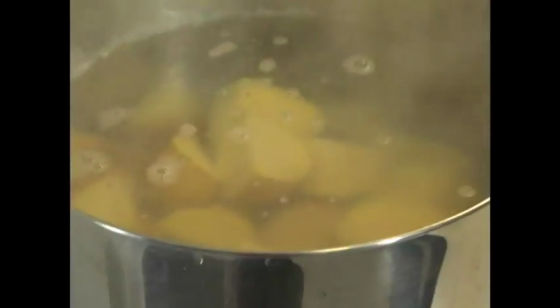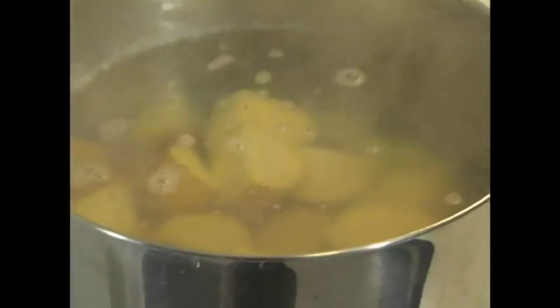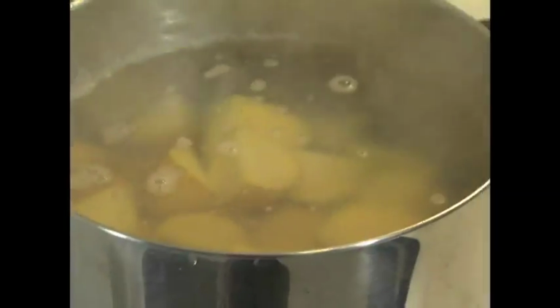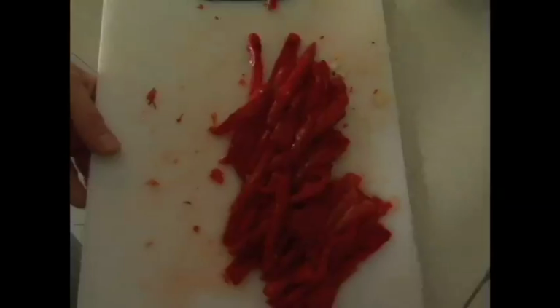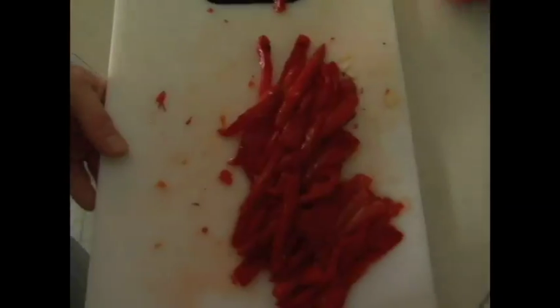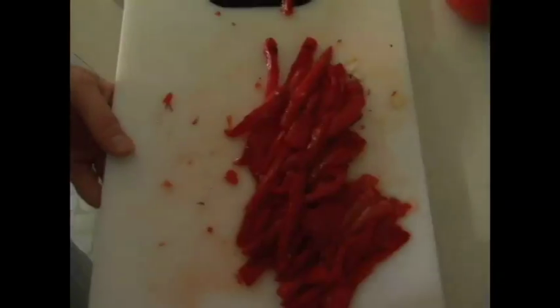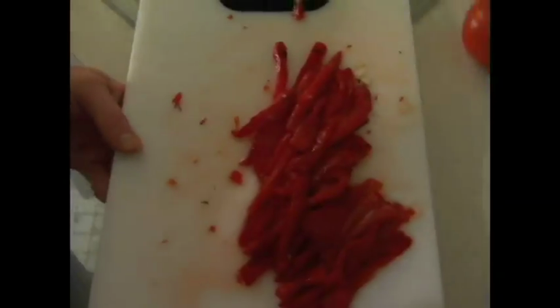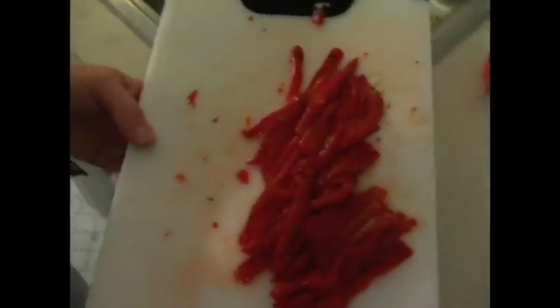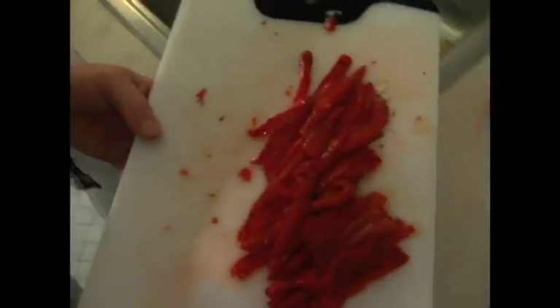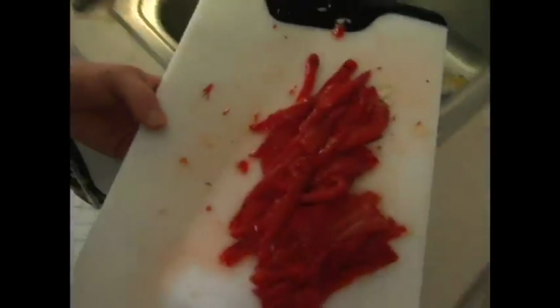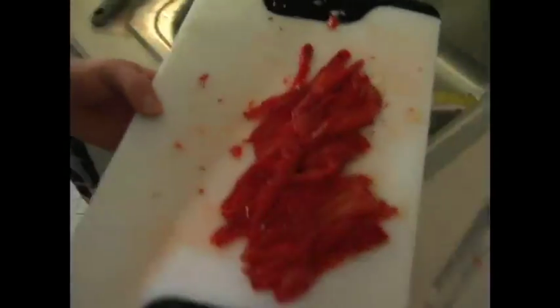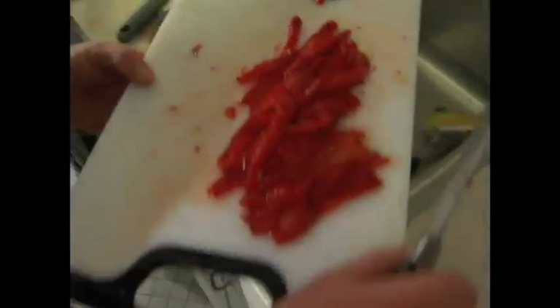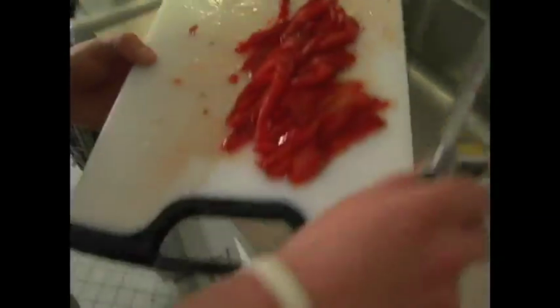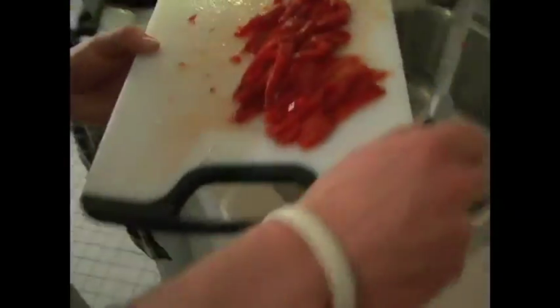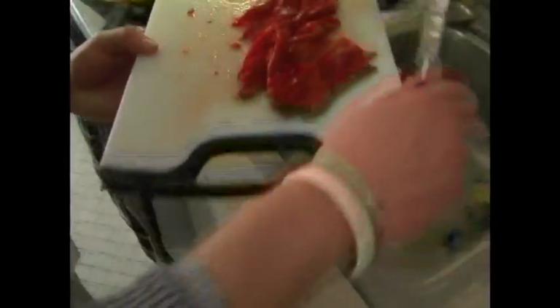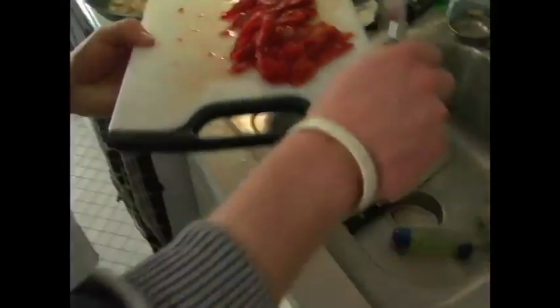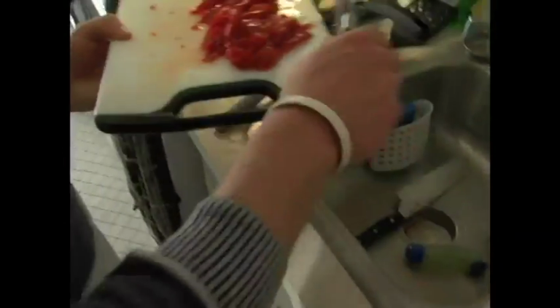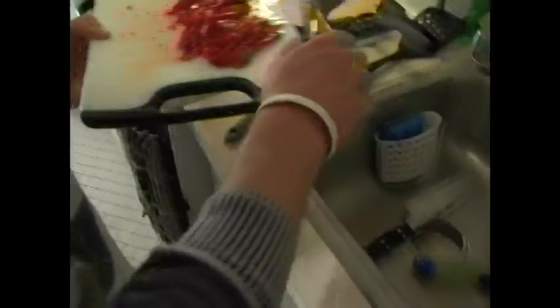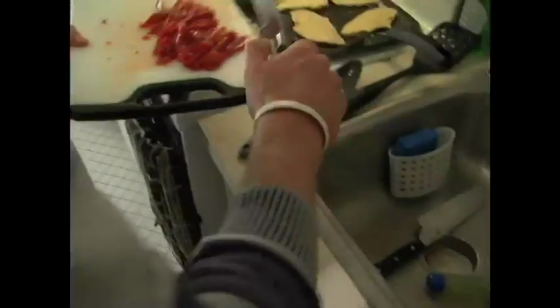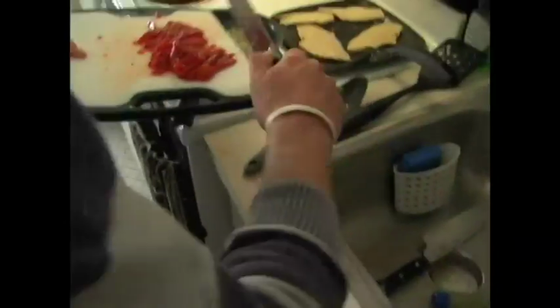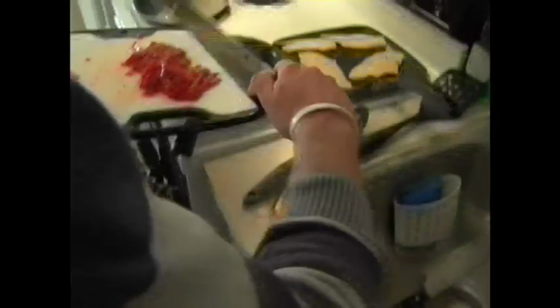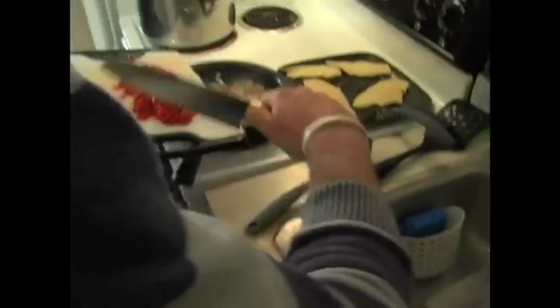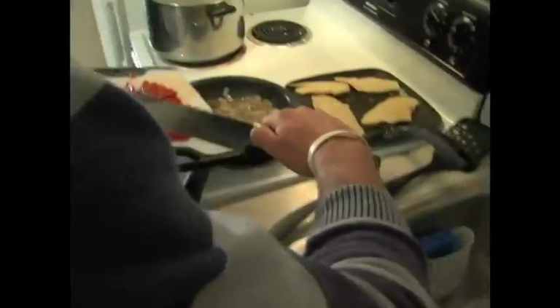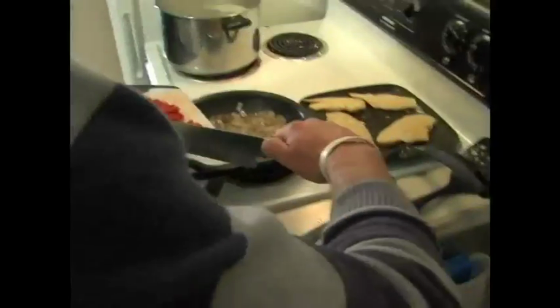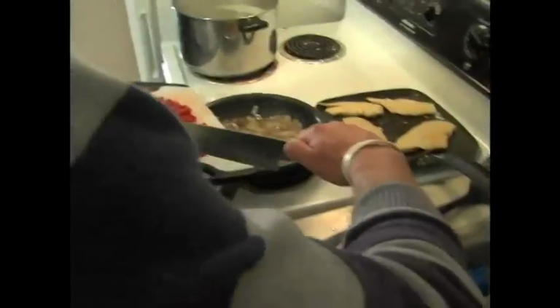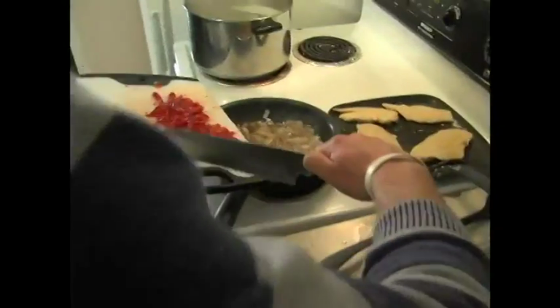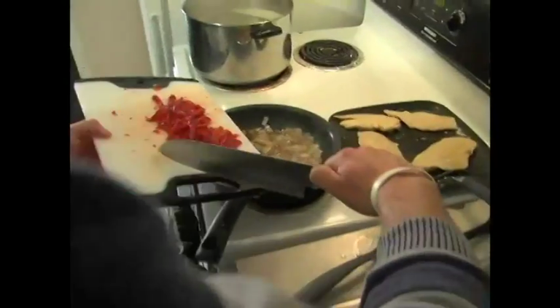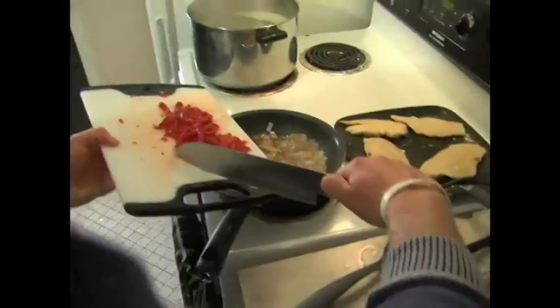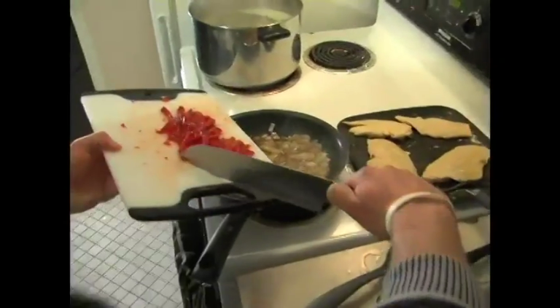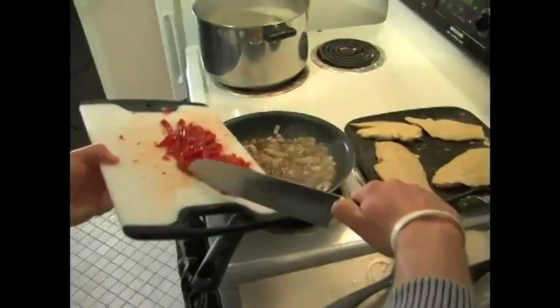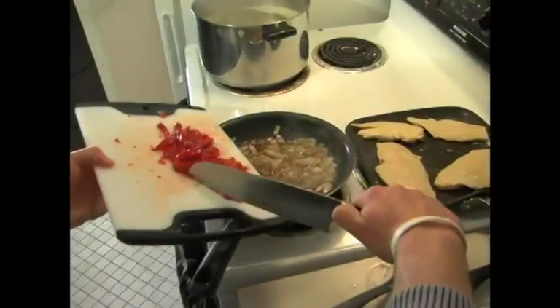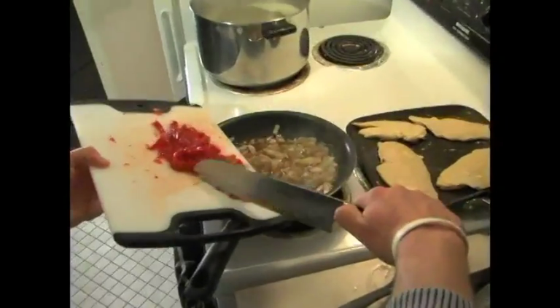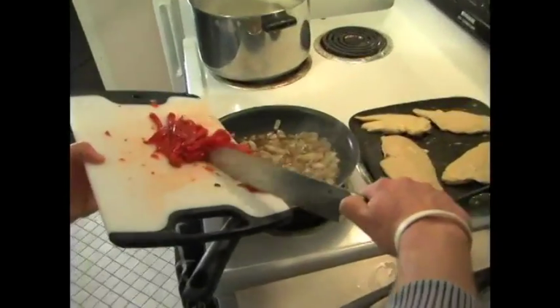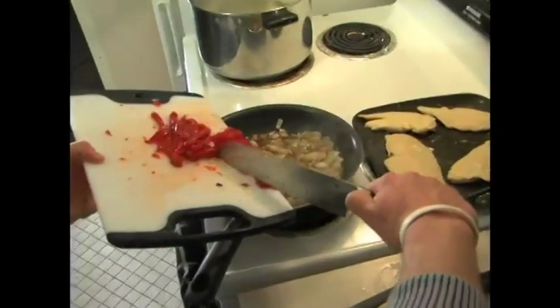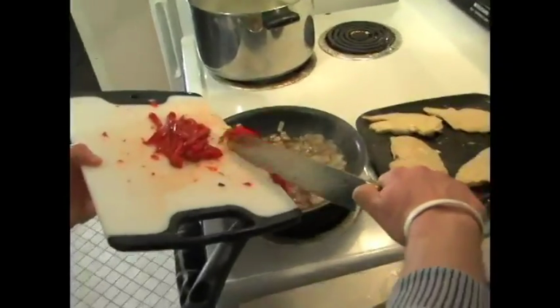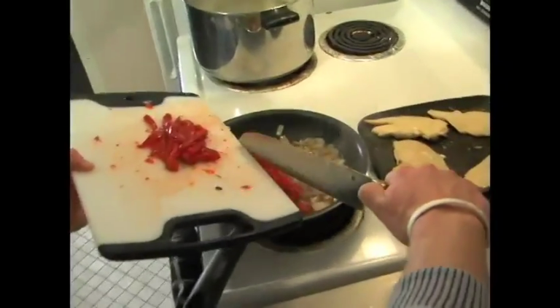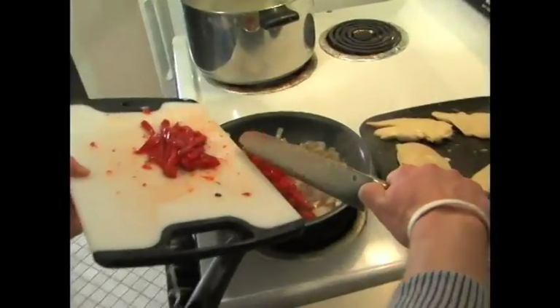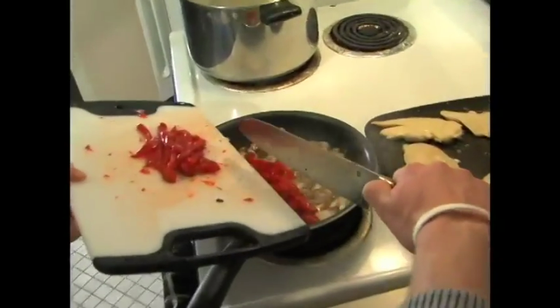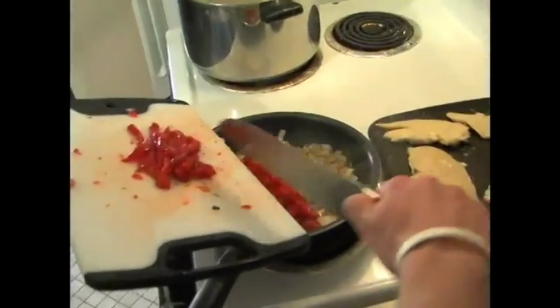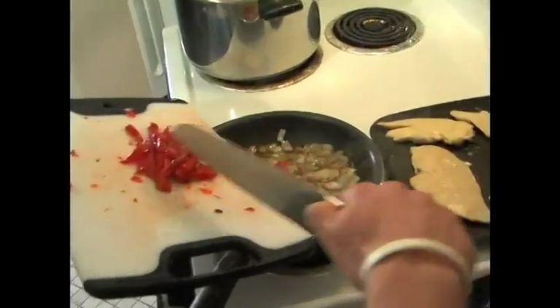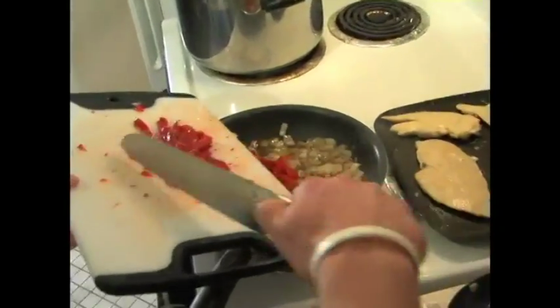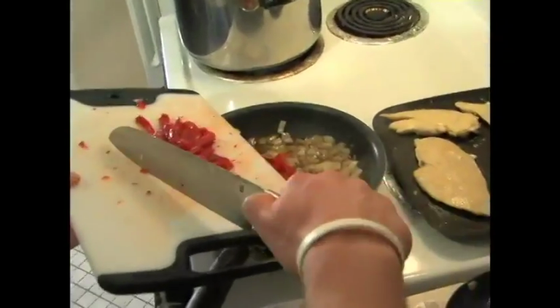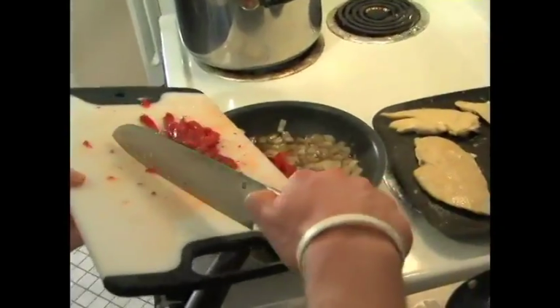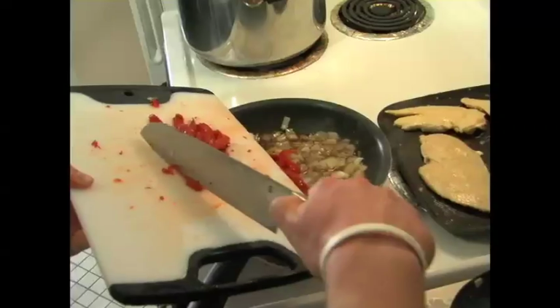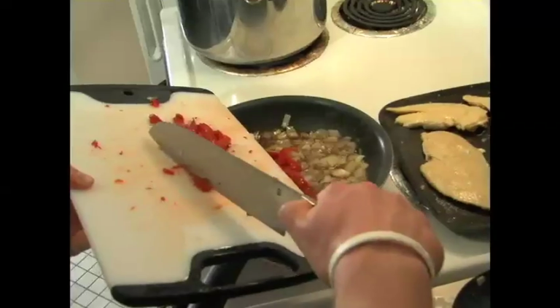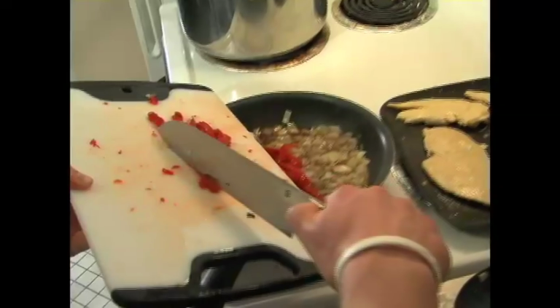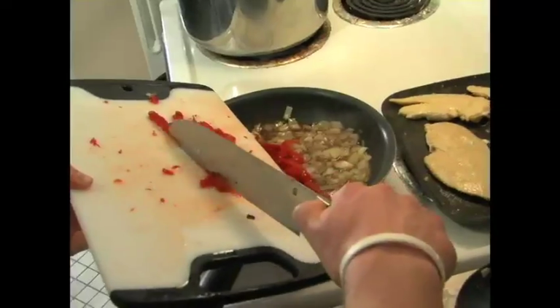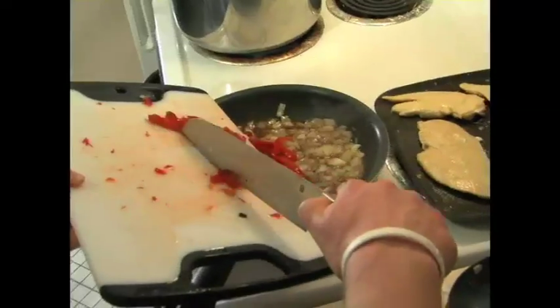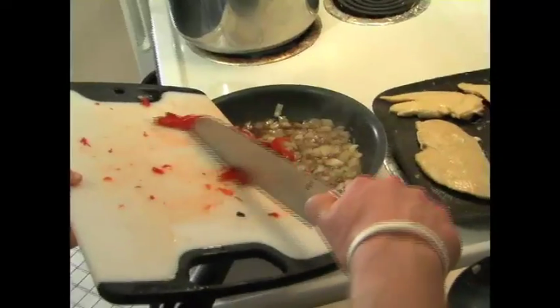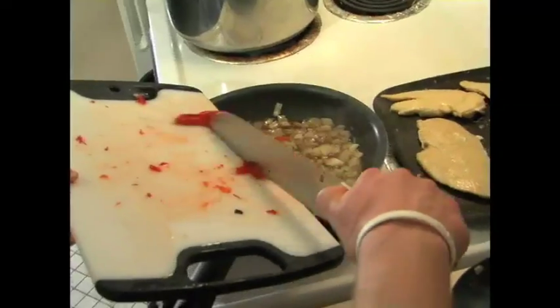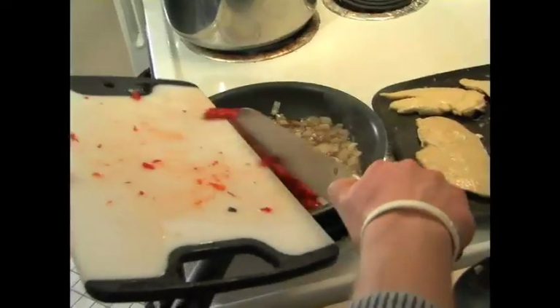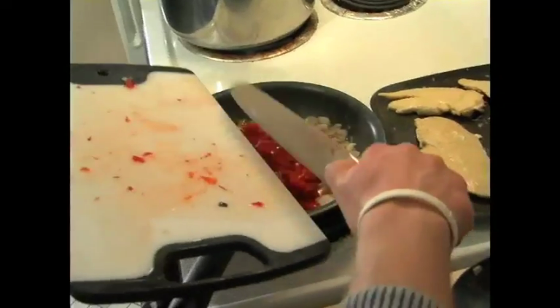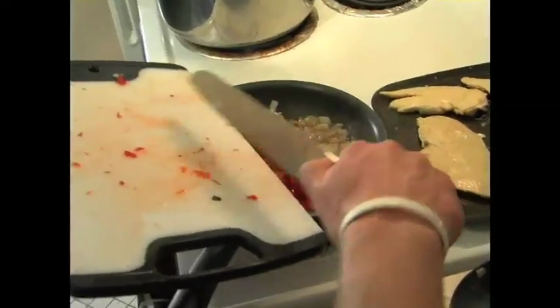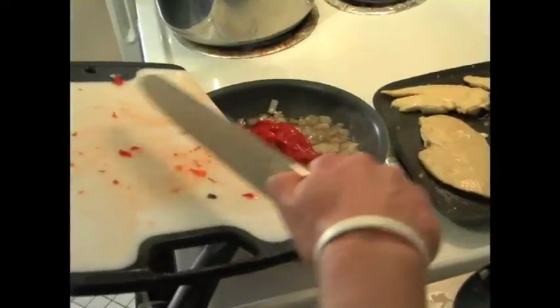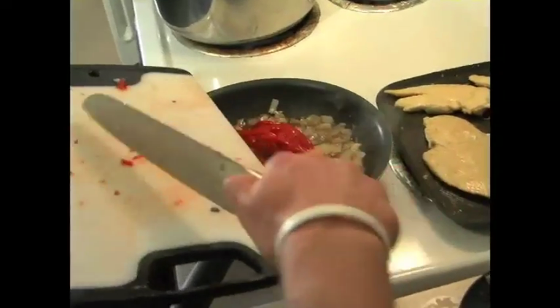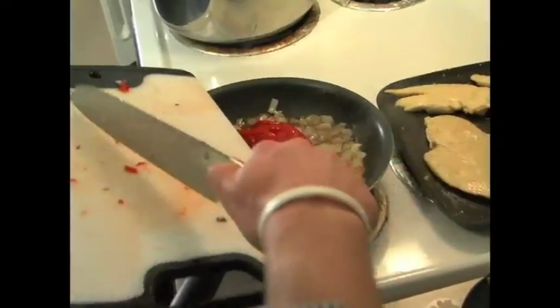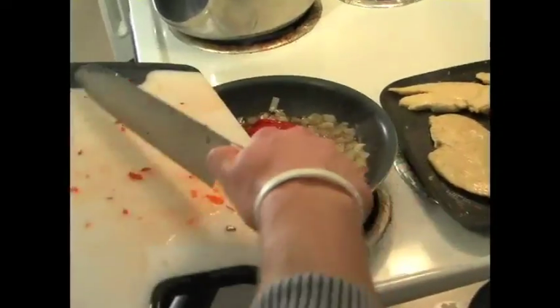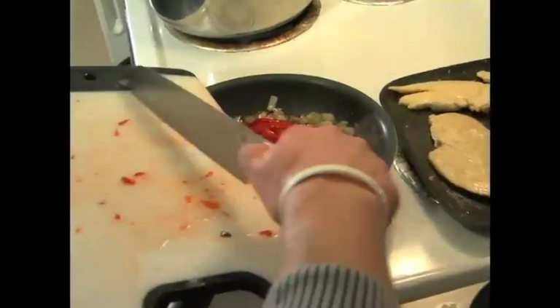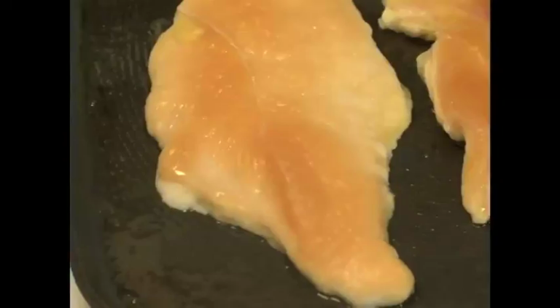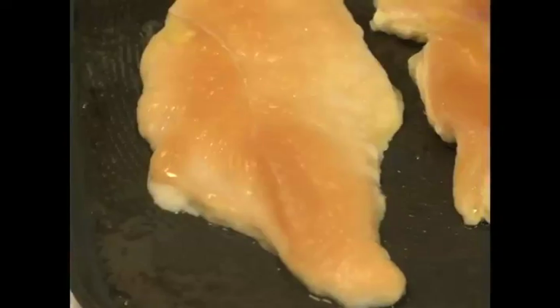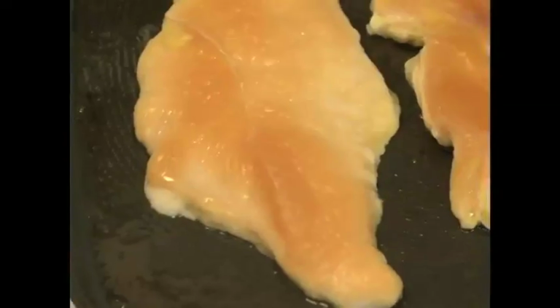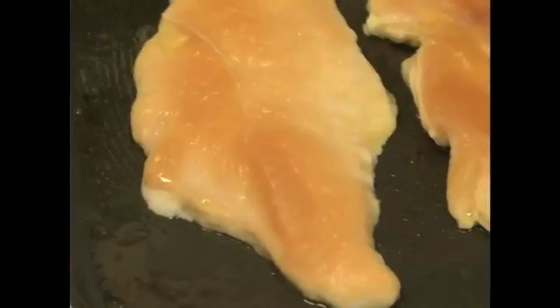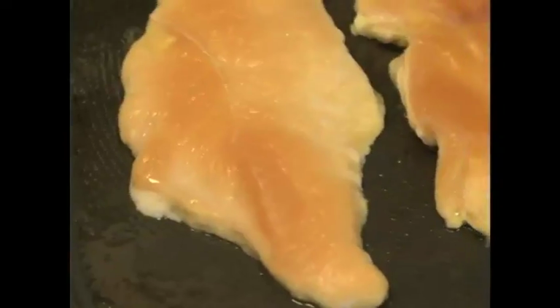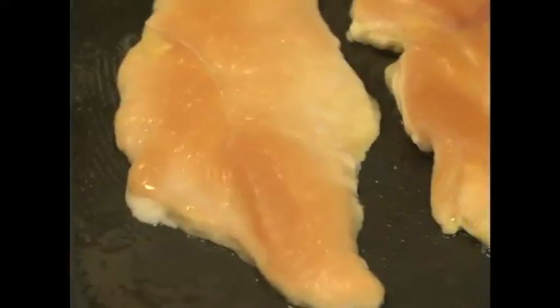Alright, now to add the red peppers into the sautéing onions with the olive oil and the balsamic vinaigrette.